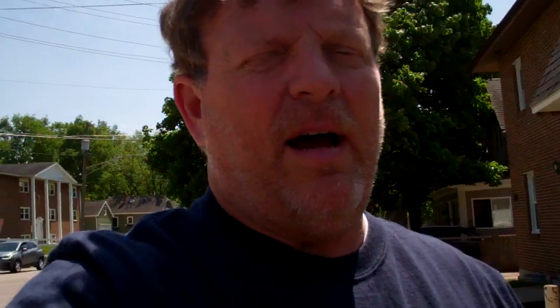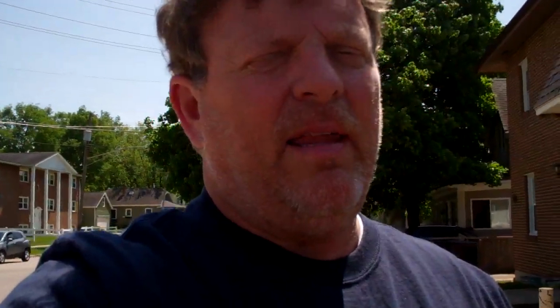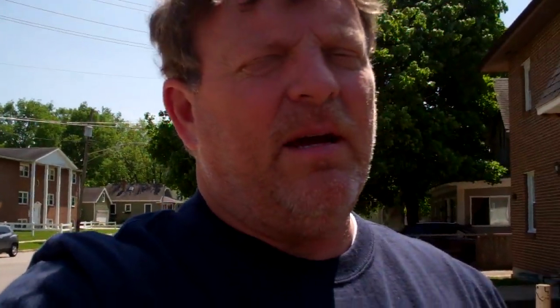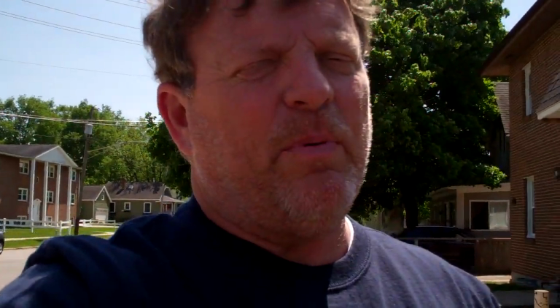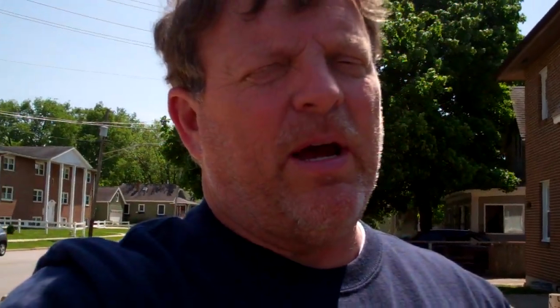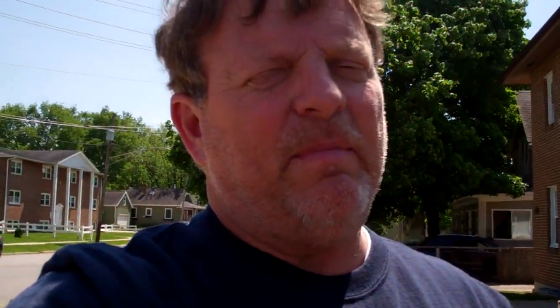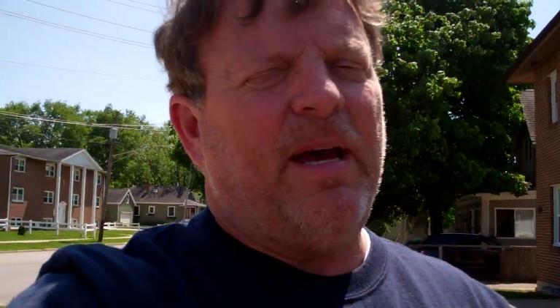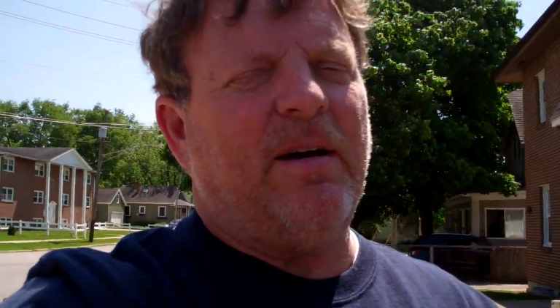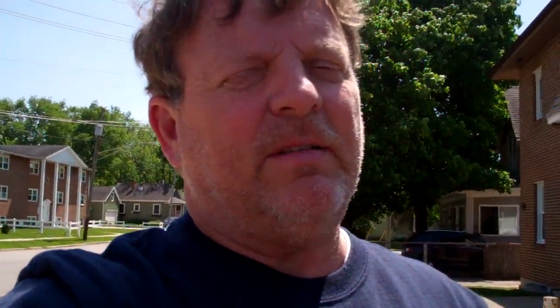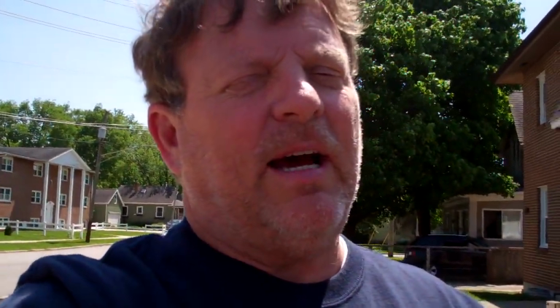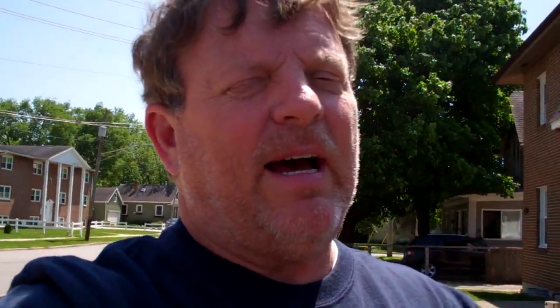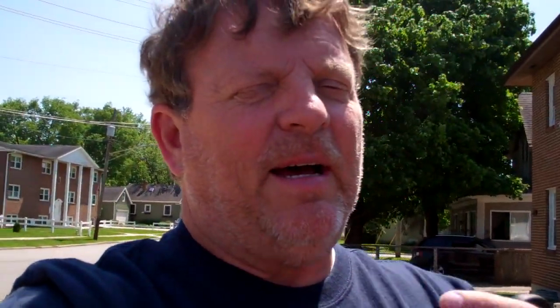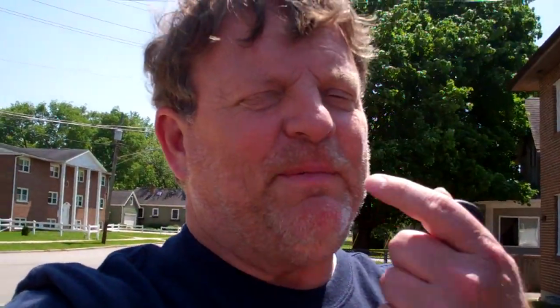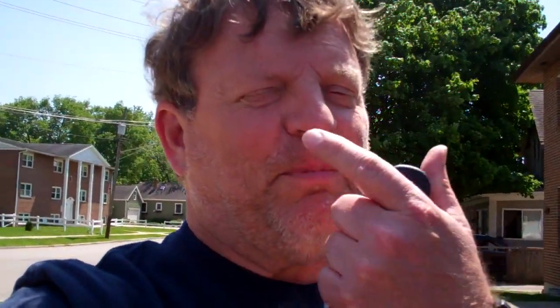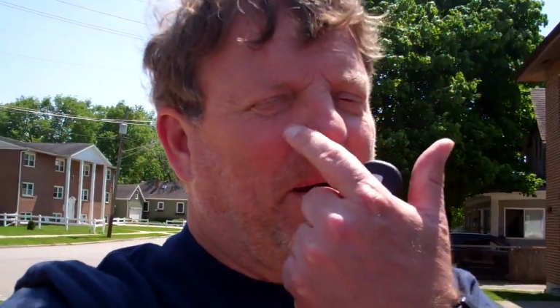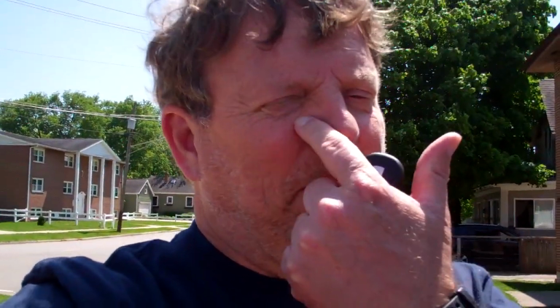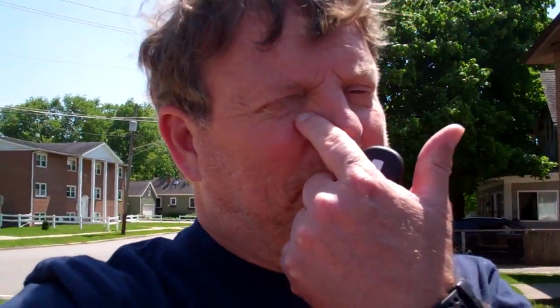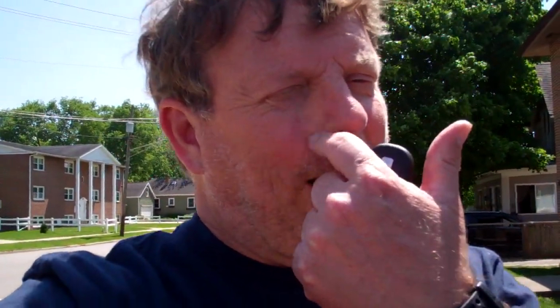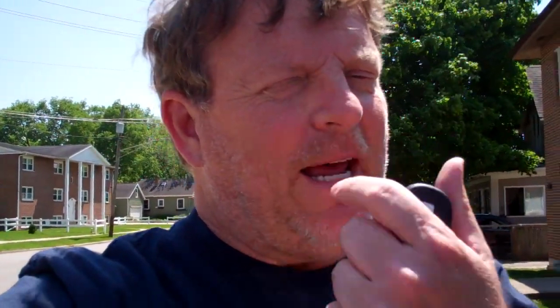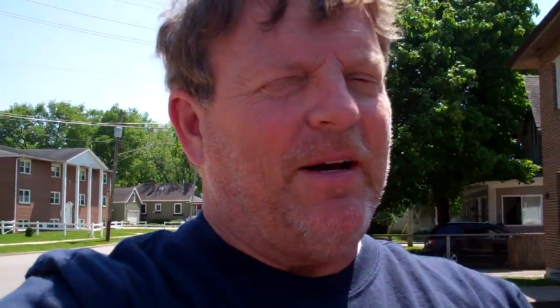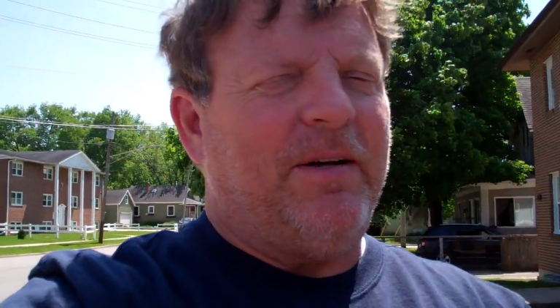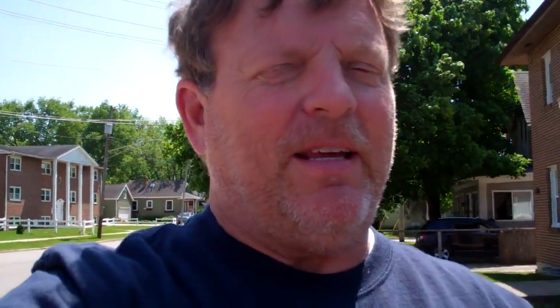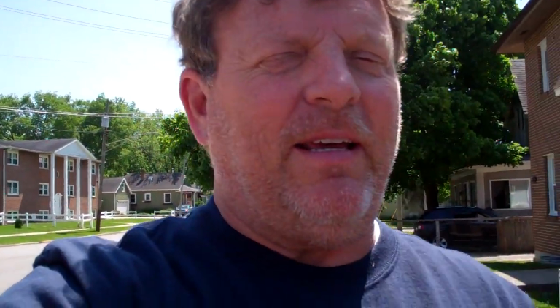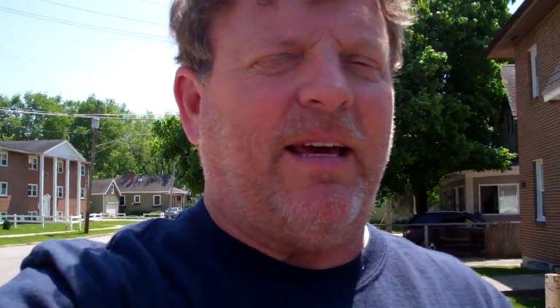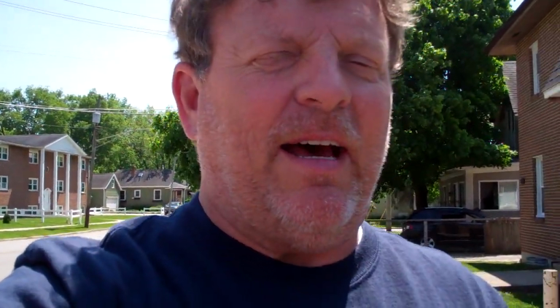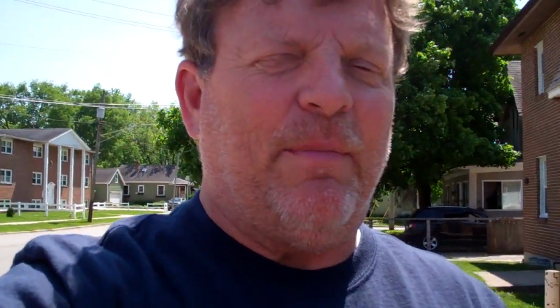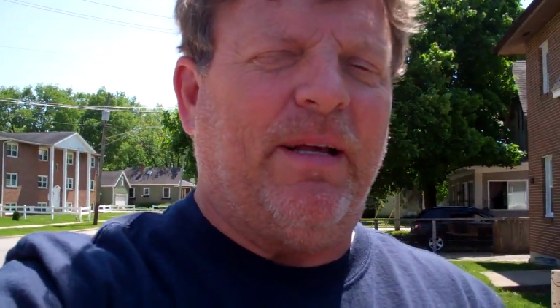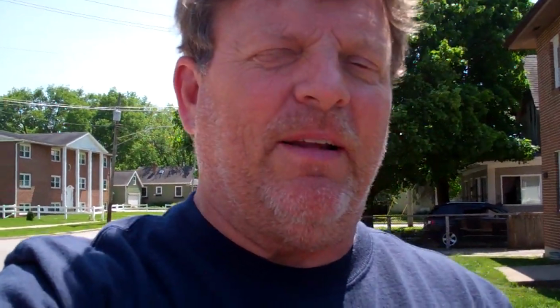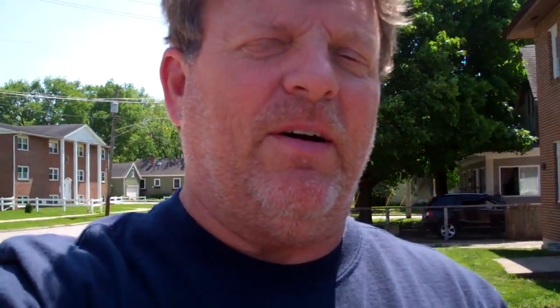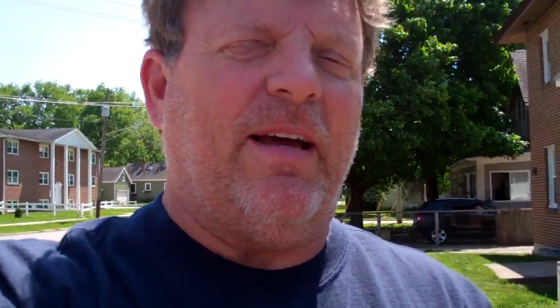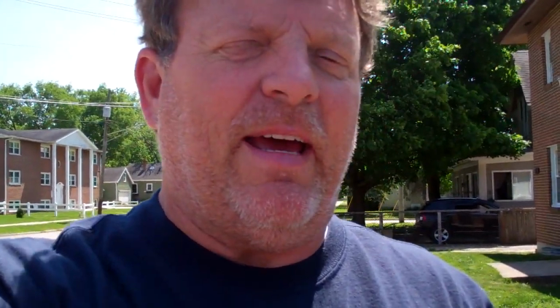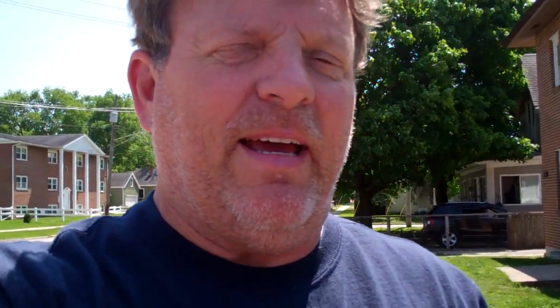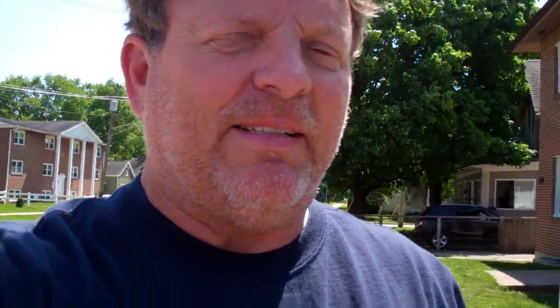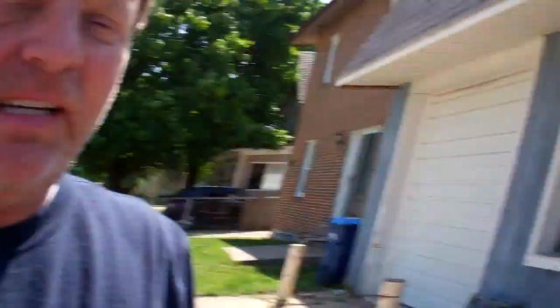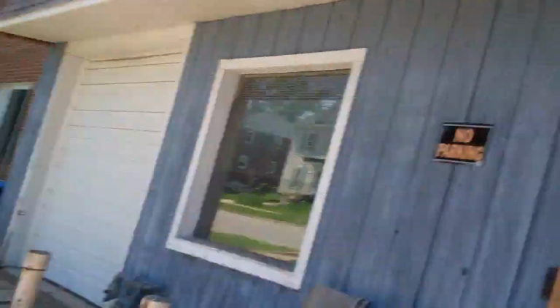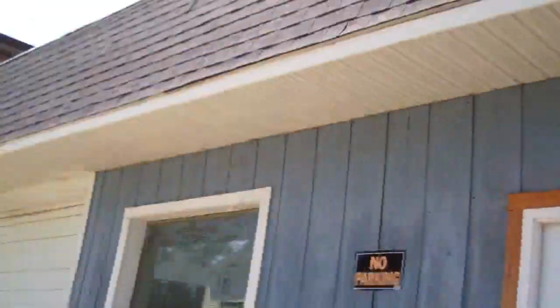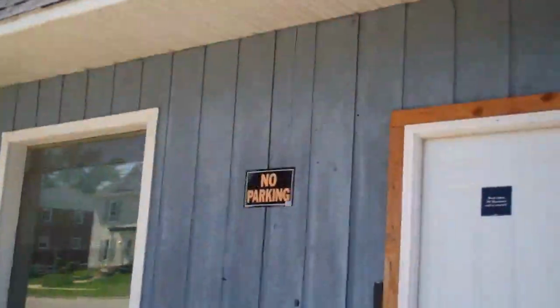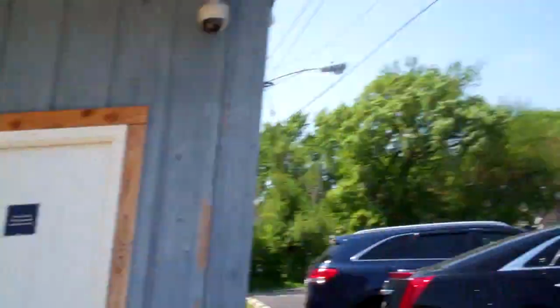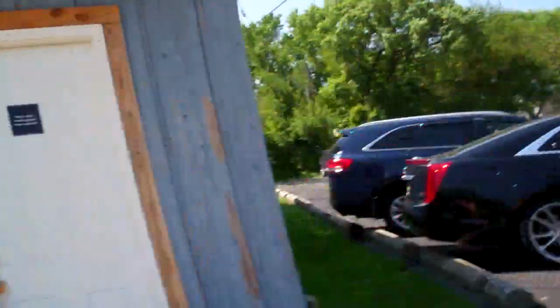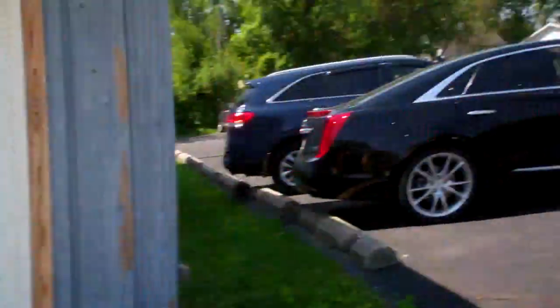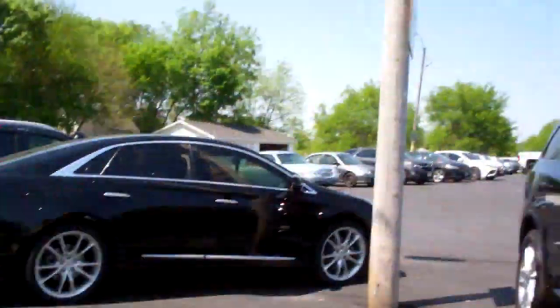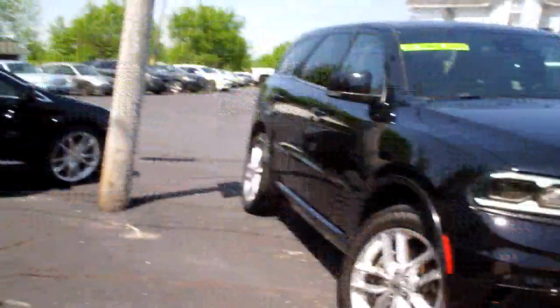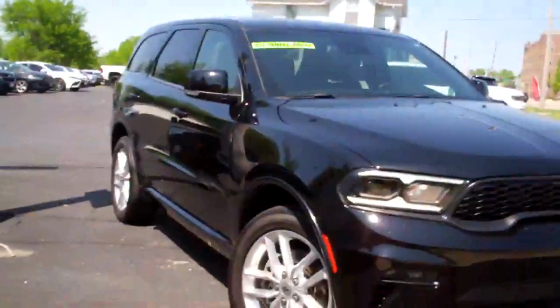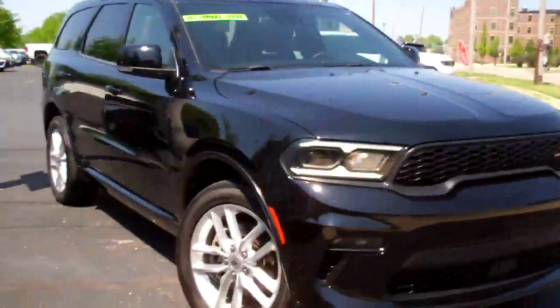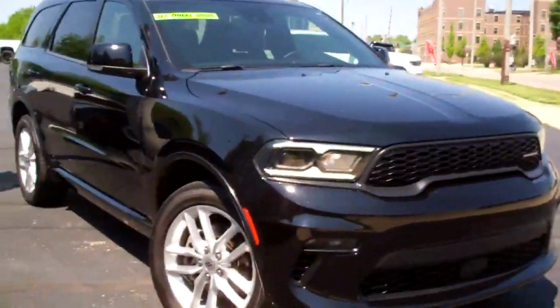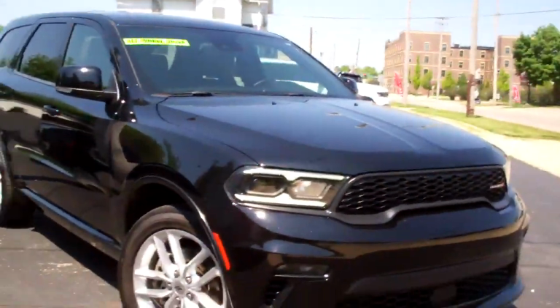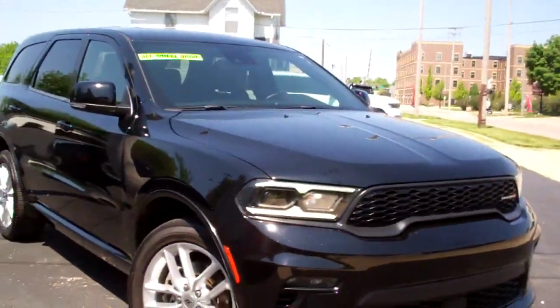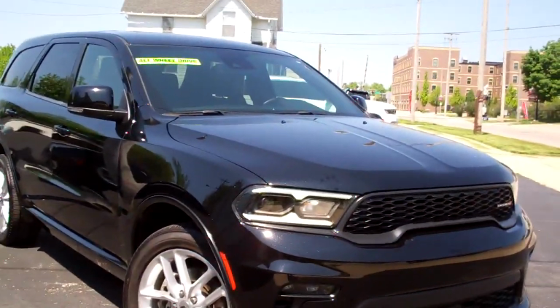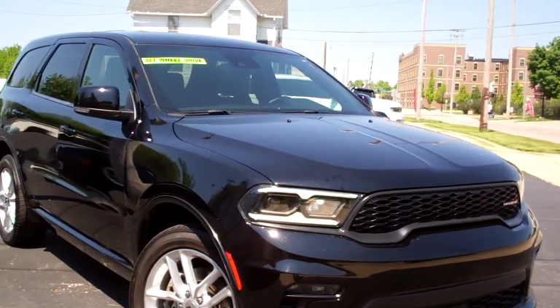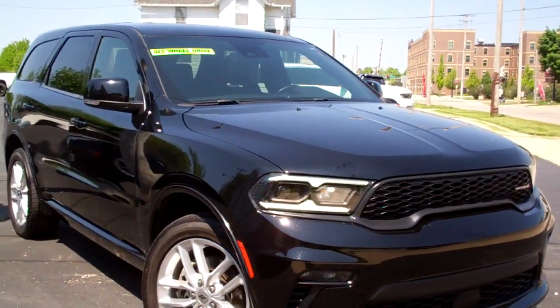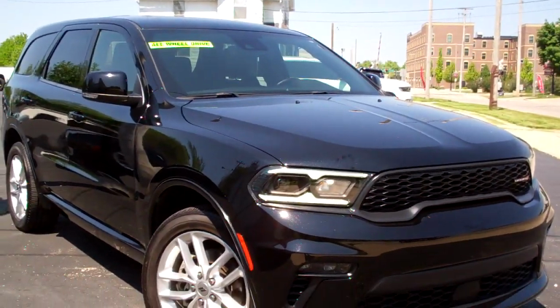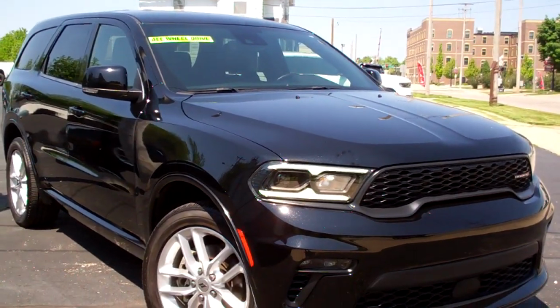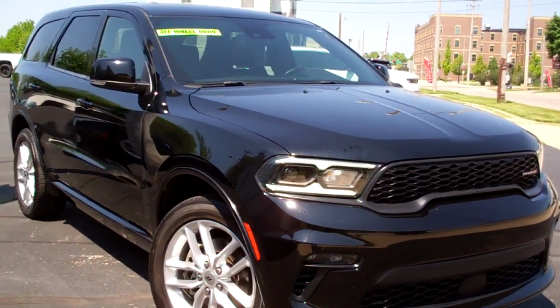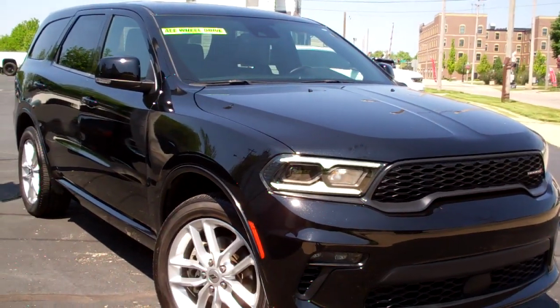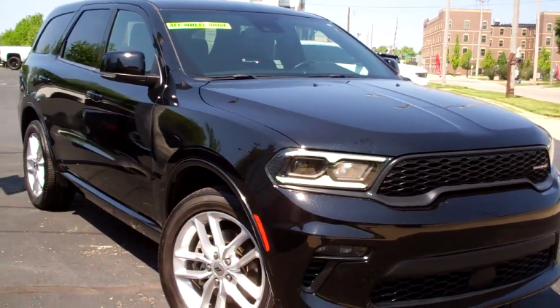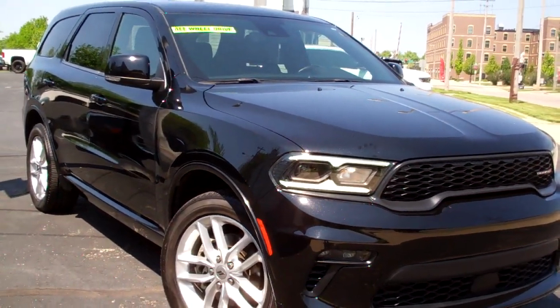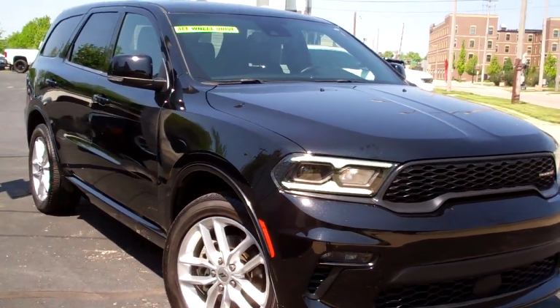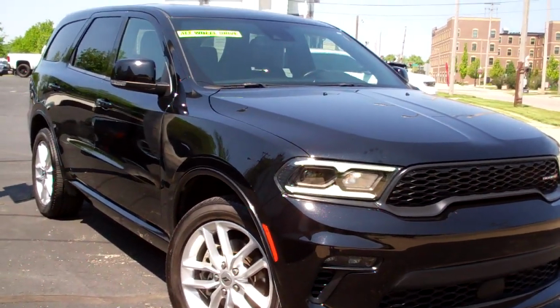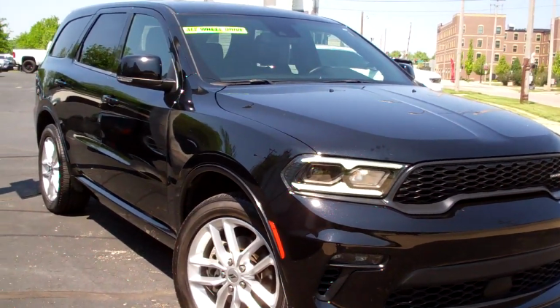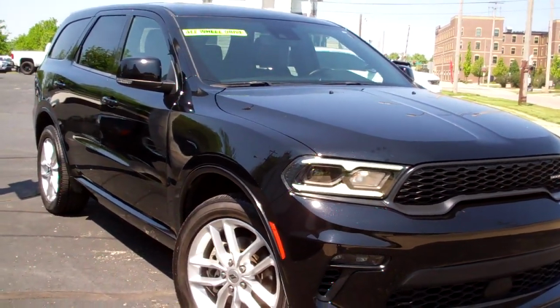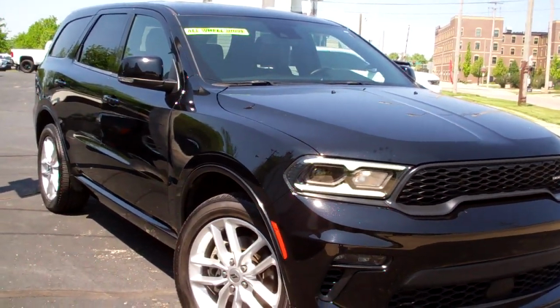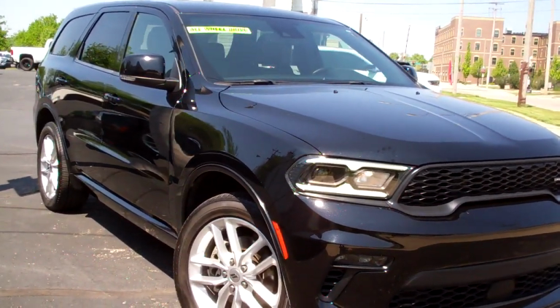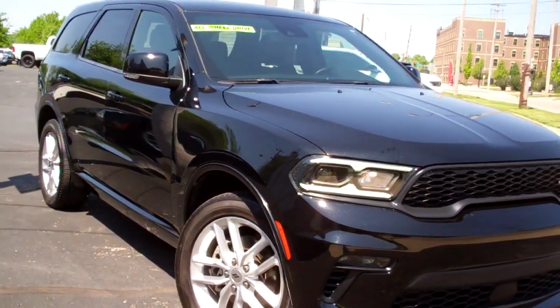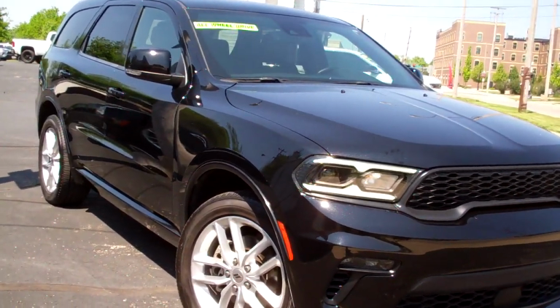Hi there, Brad Mayo, Tom Sparks Auto, DeKalb, Illinois. Hey, check this out — 2022 Dodge Durango.